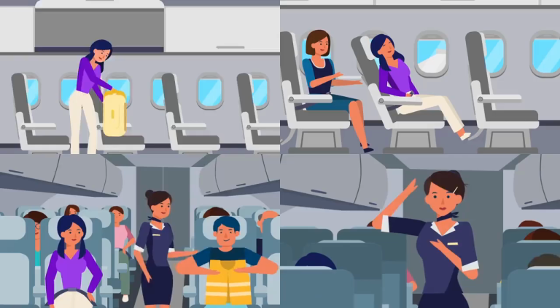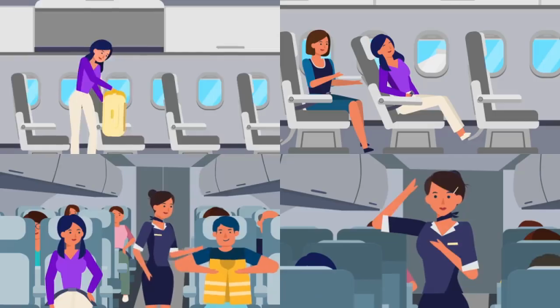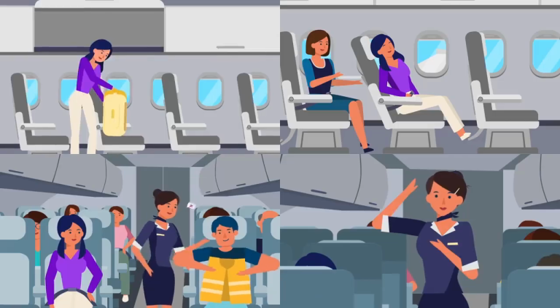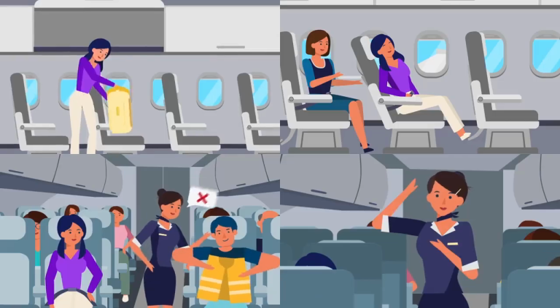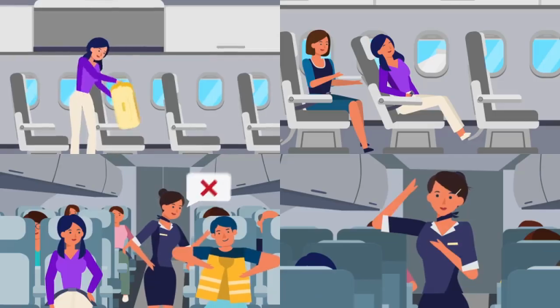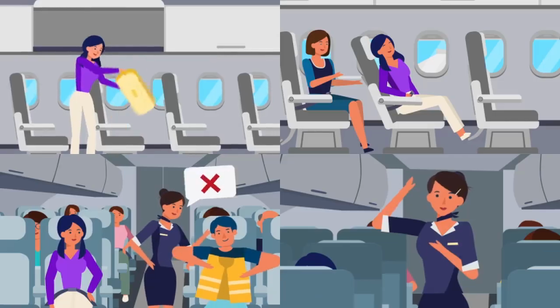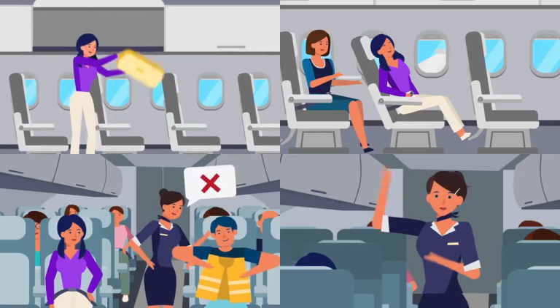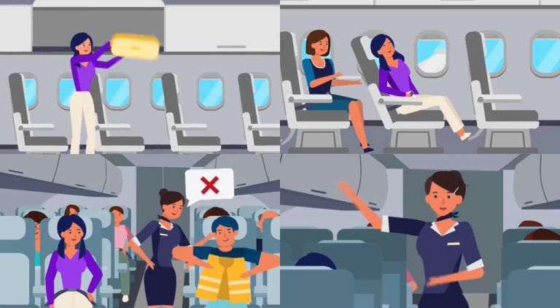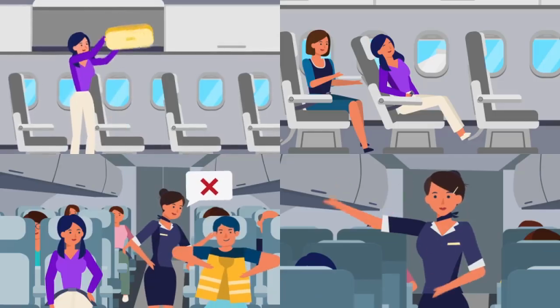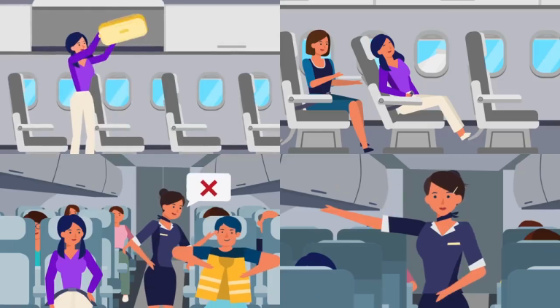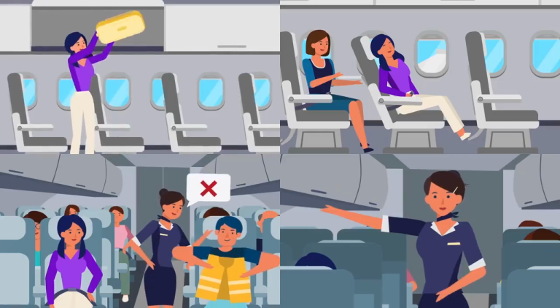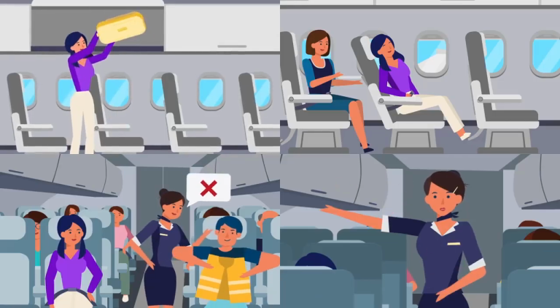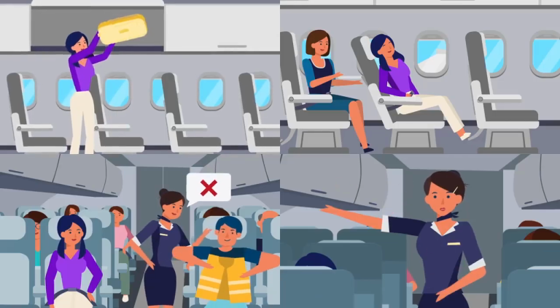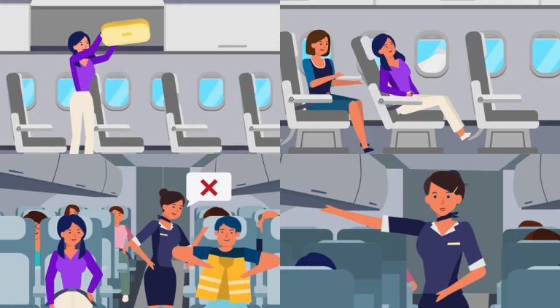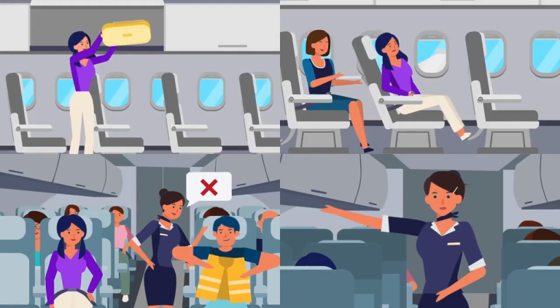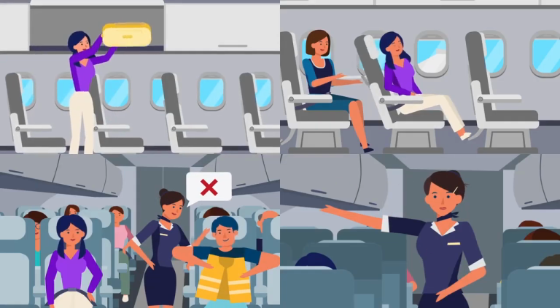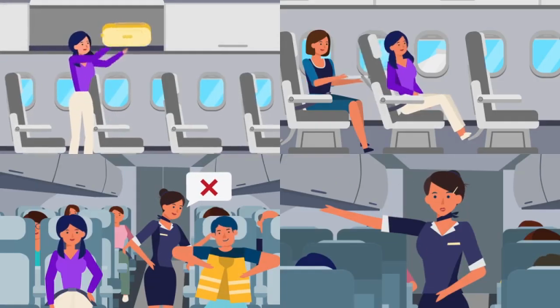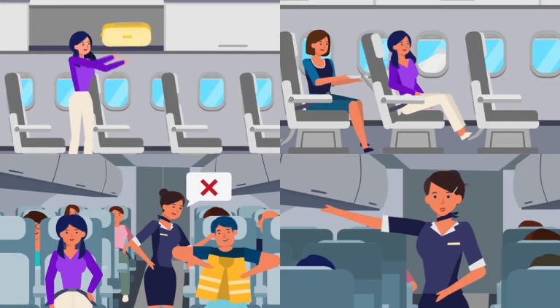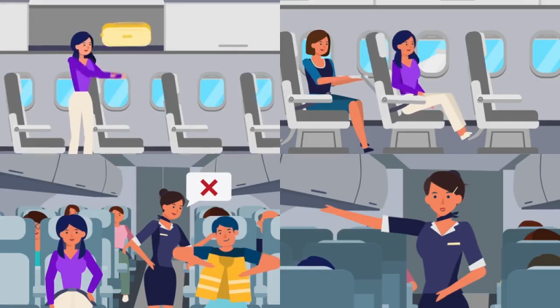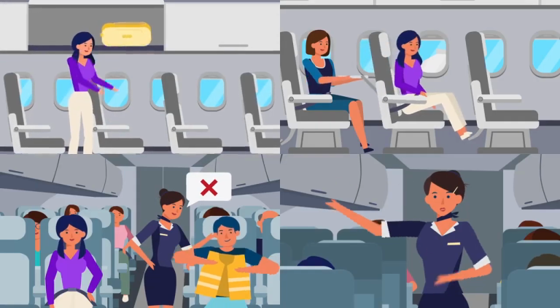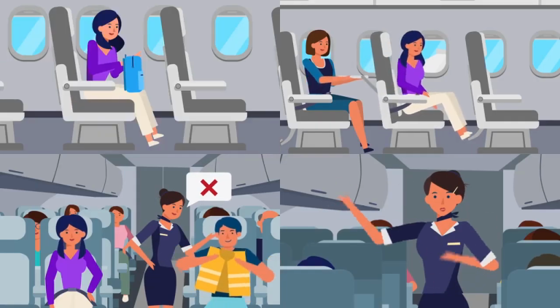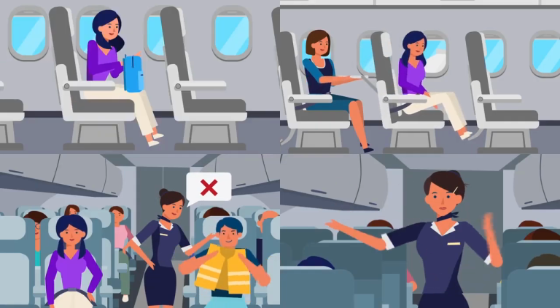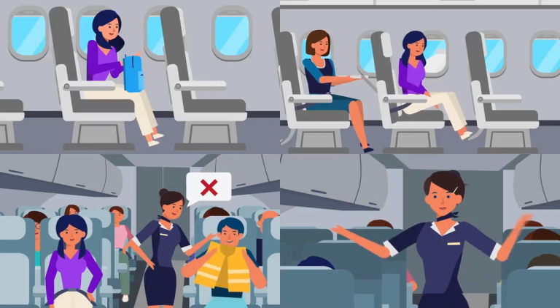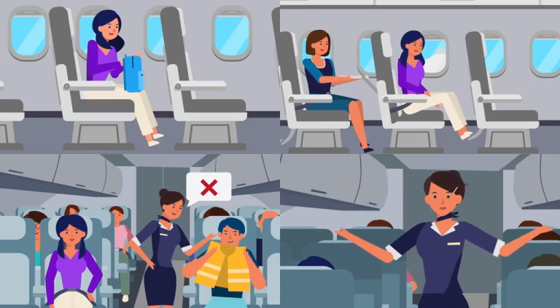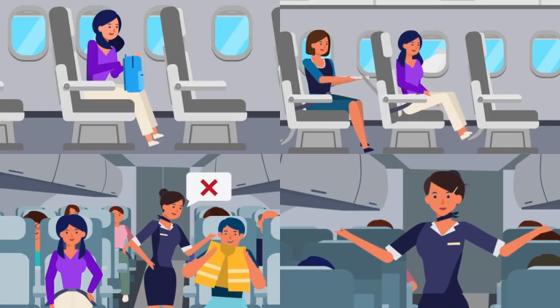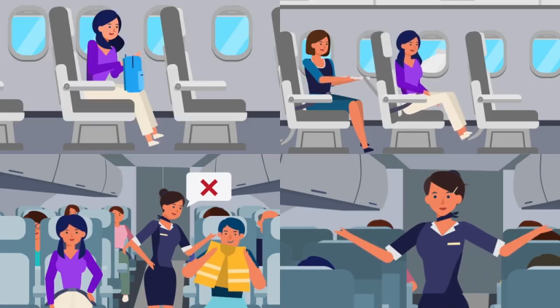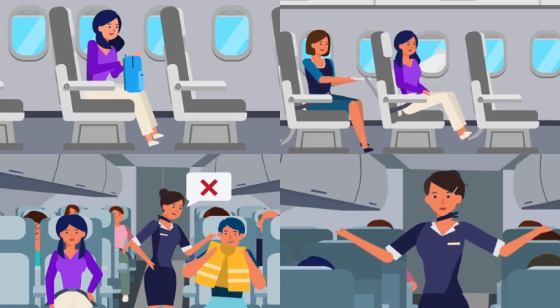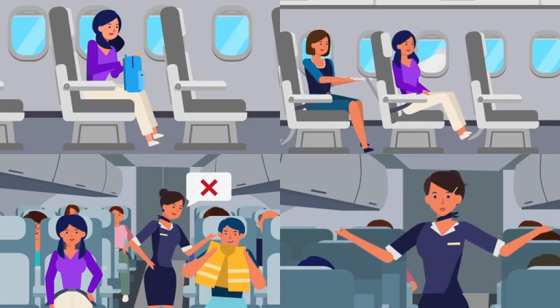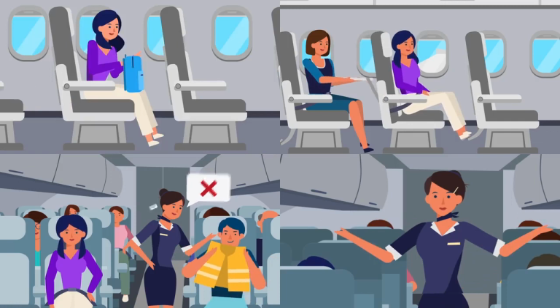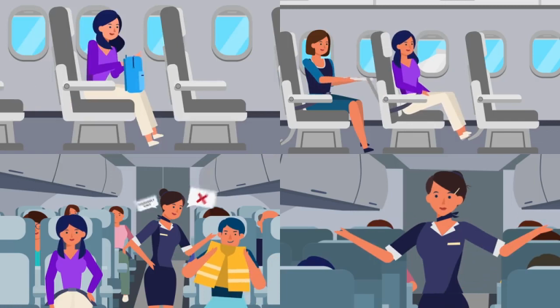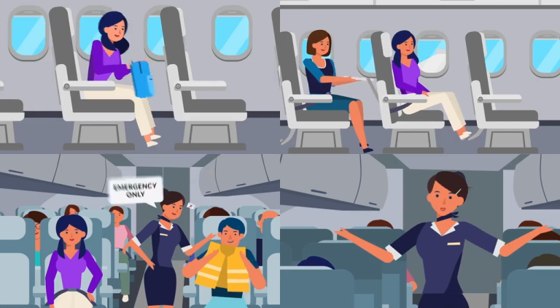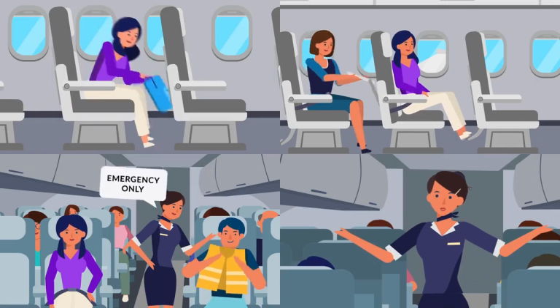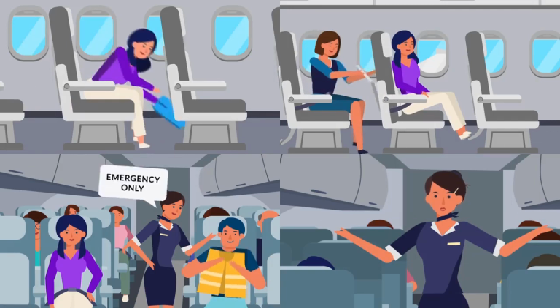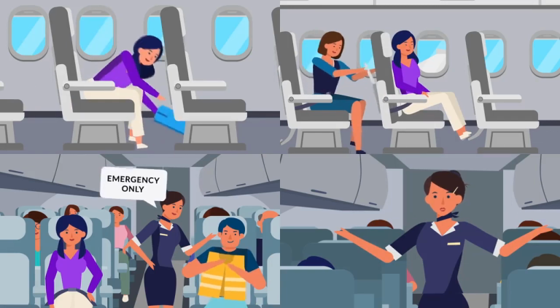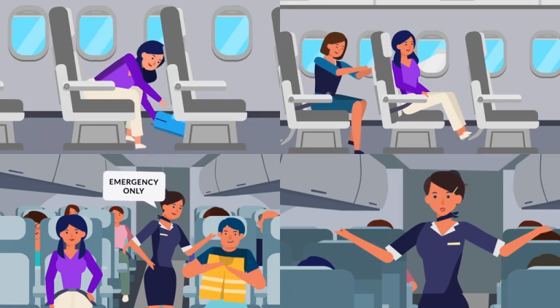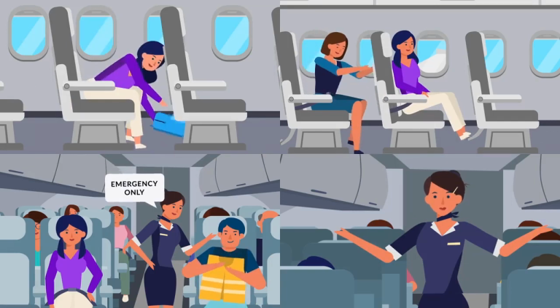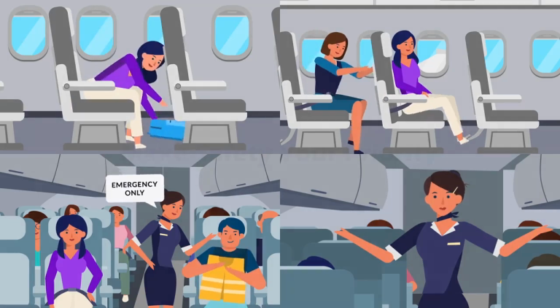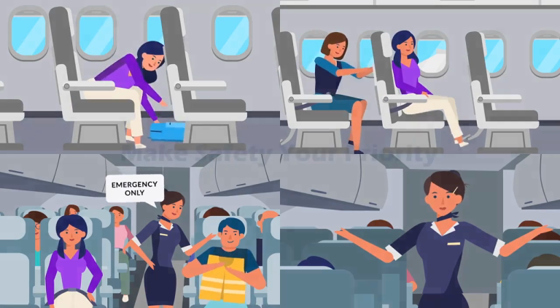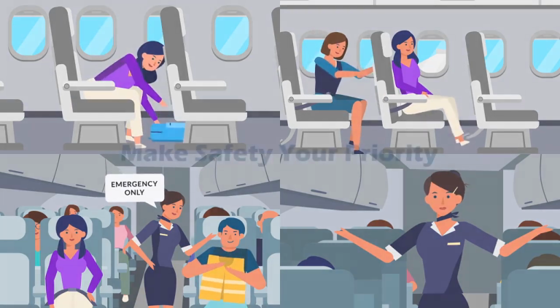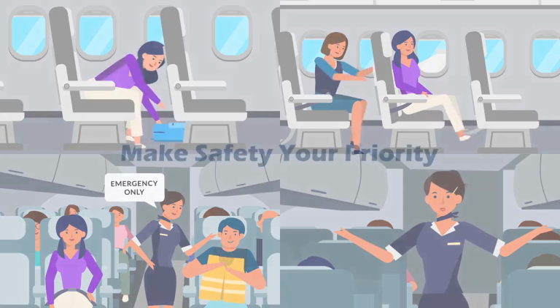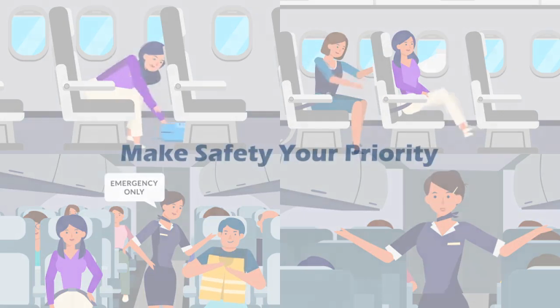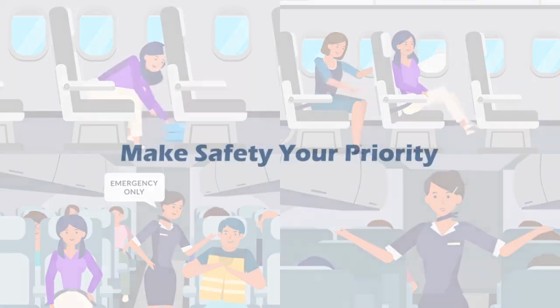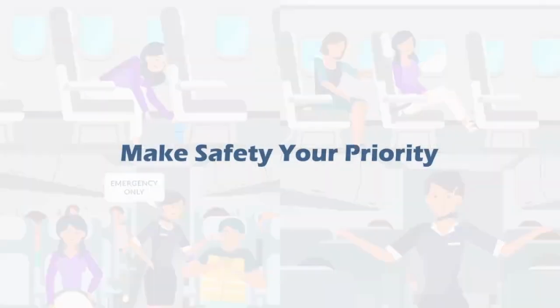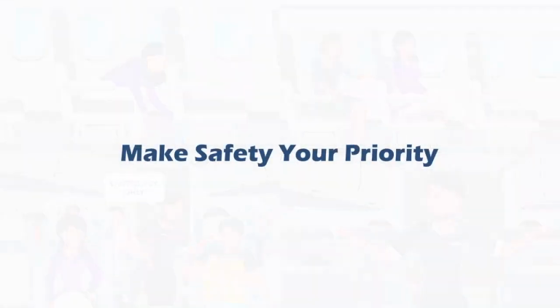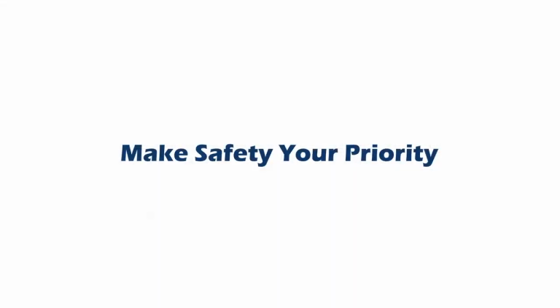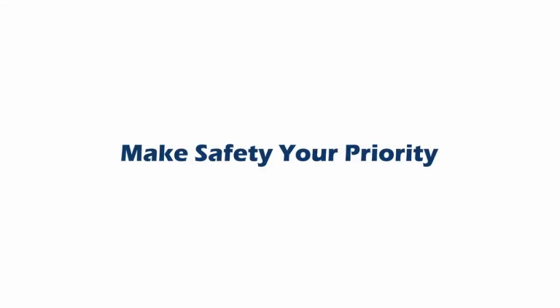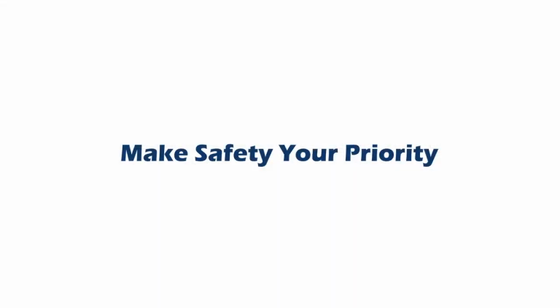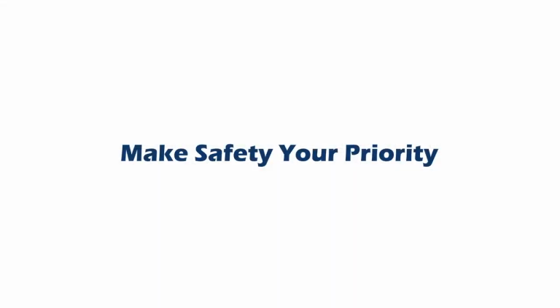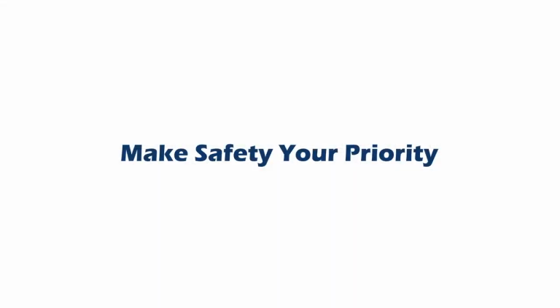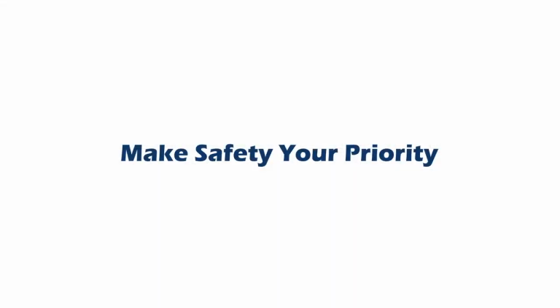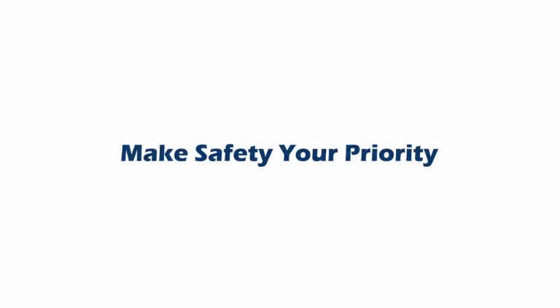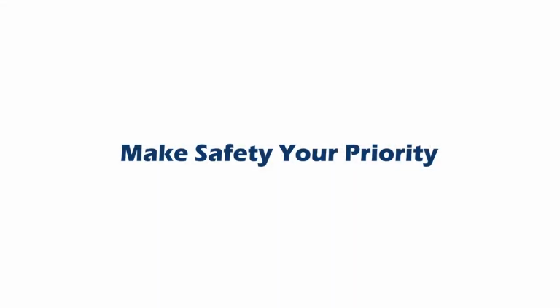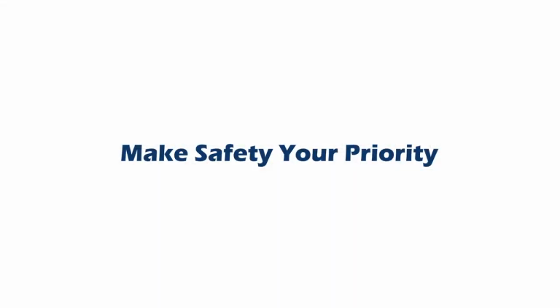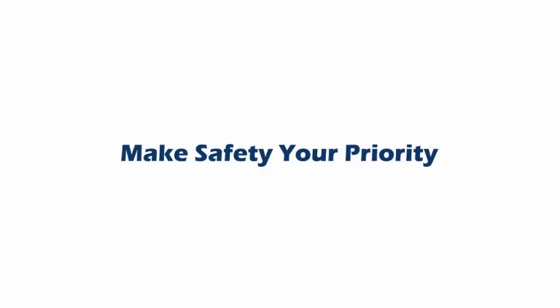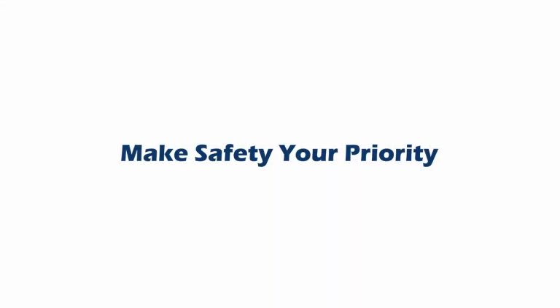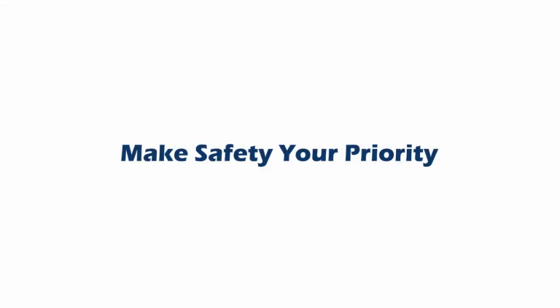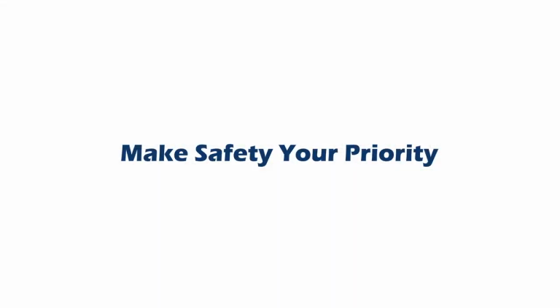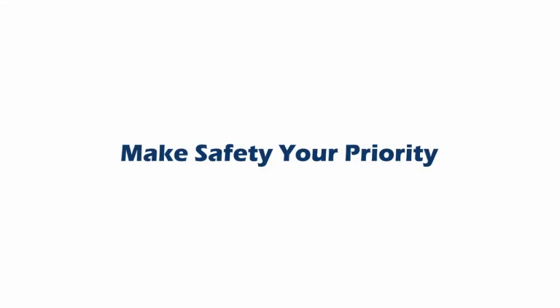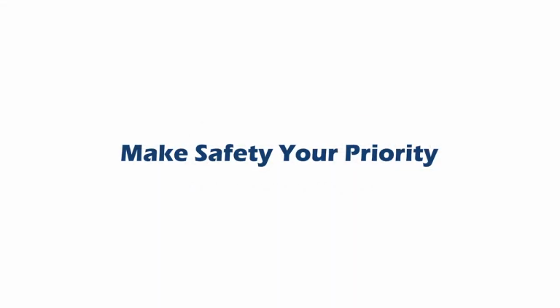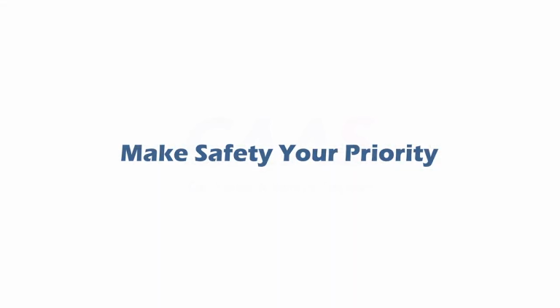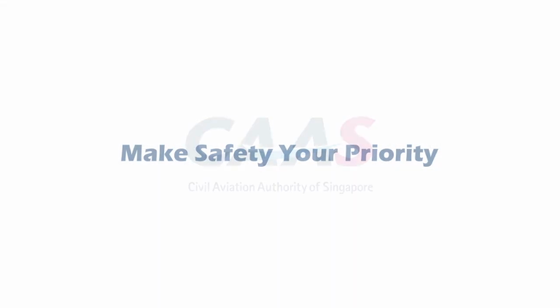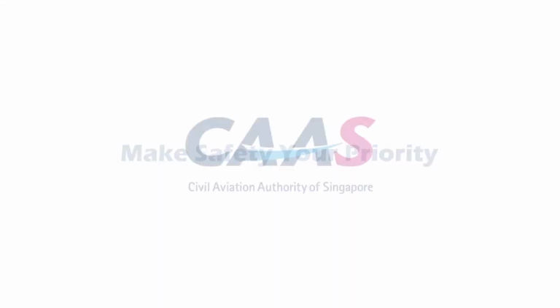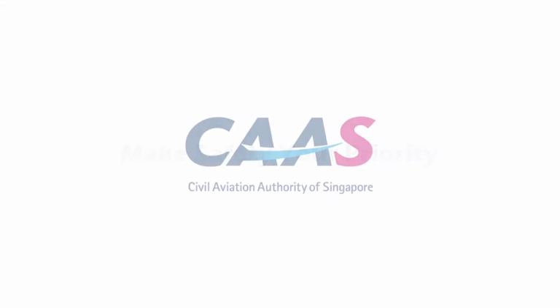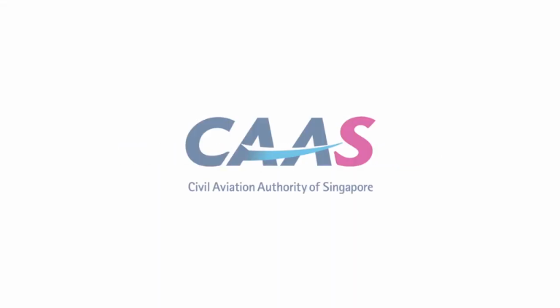For a safe and smooth flight, follow these cabin safety tips. Make safety your priority.